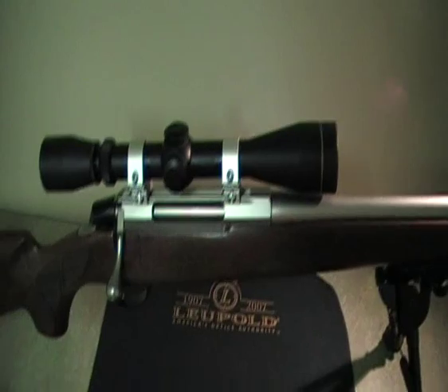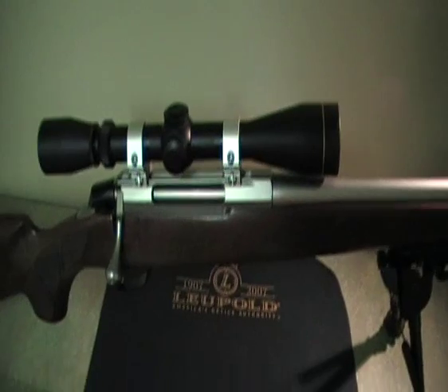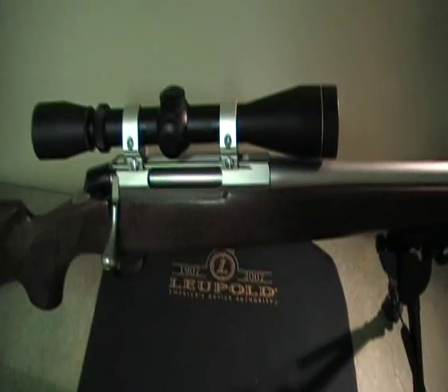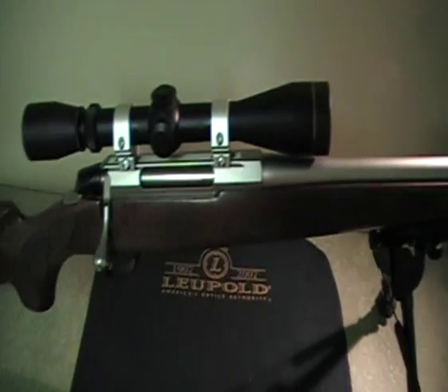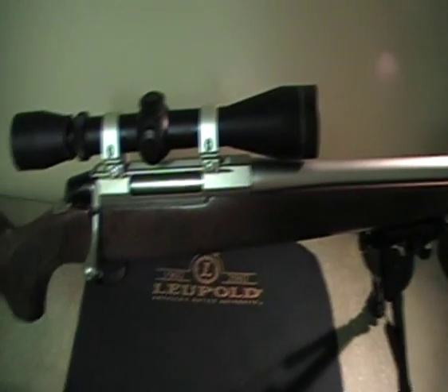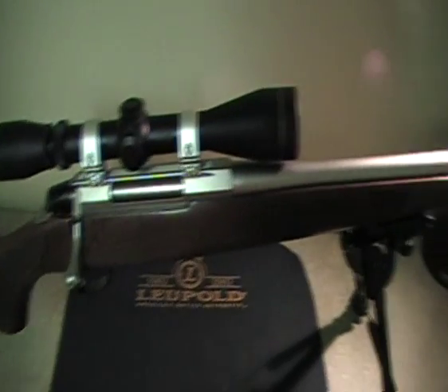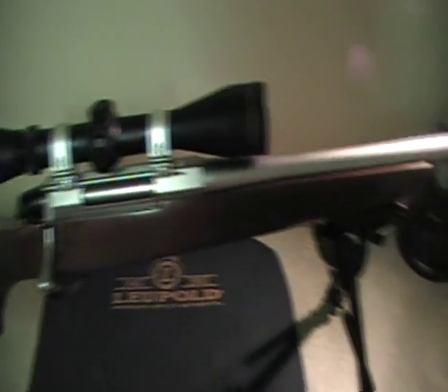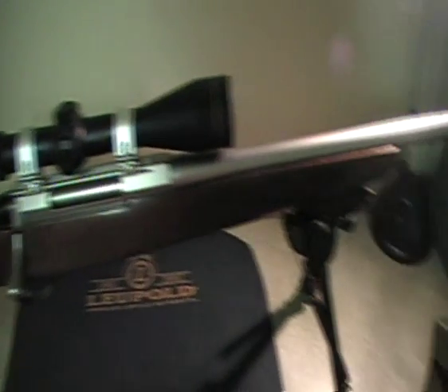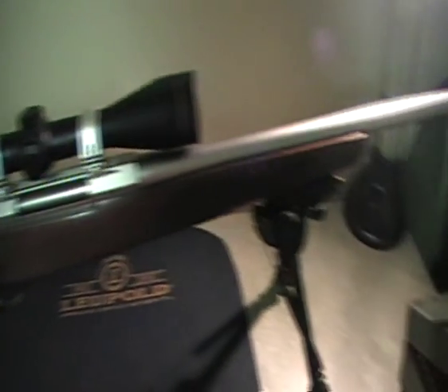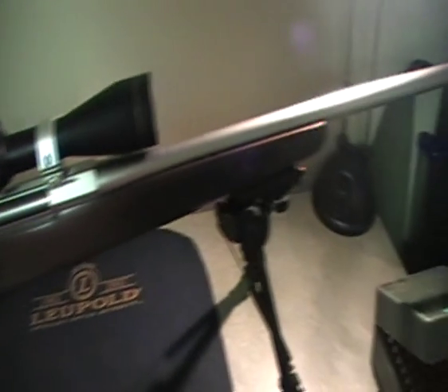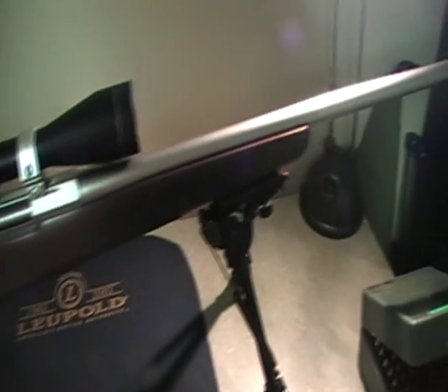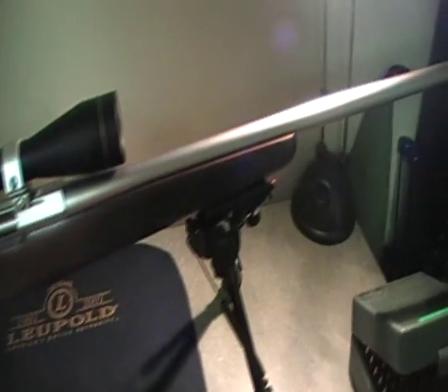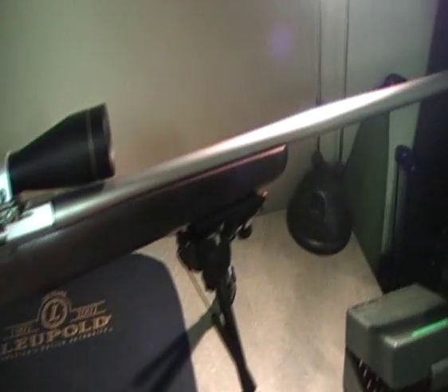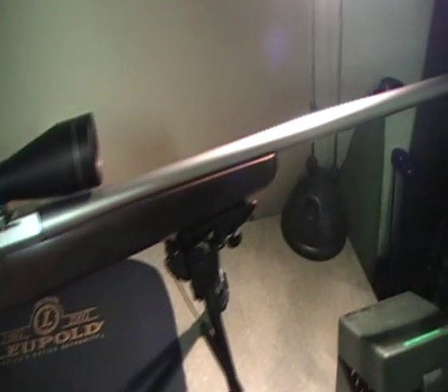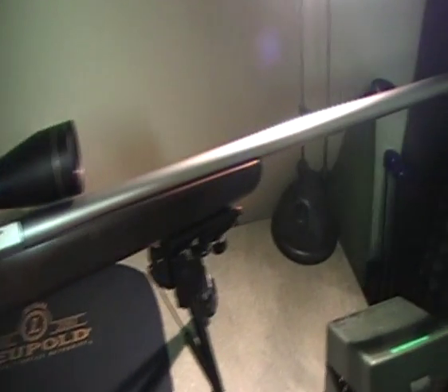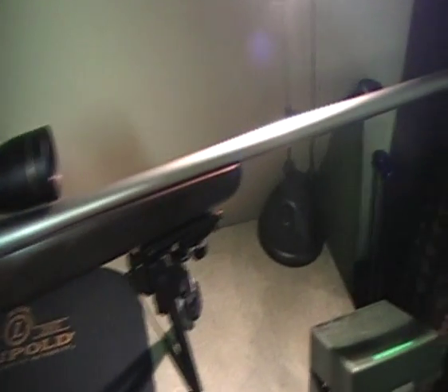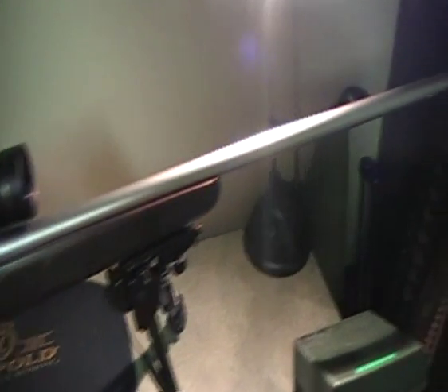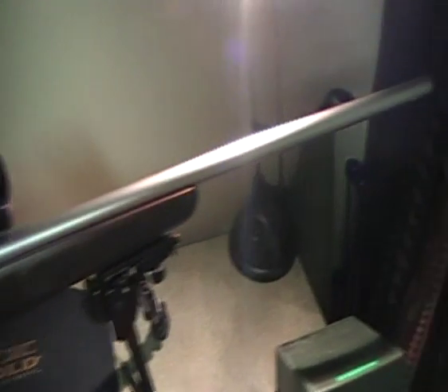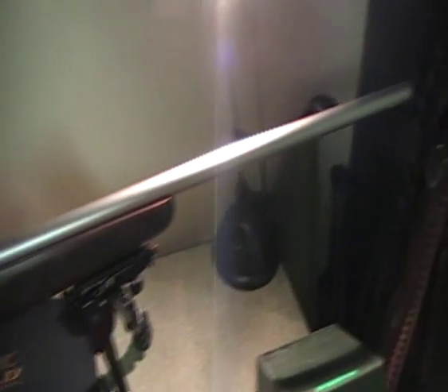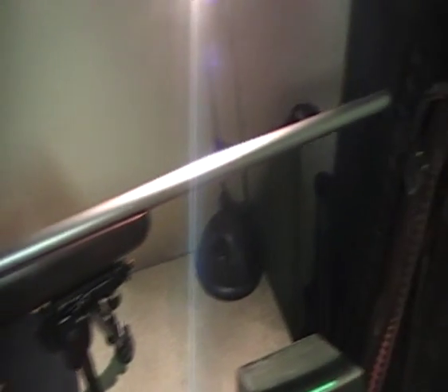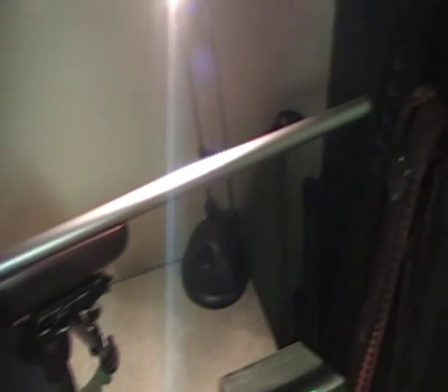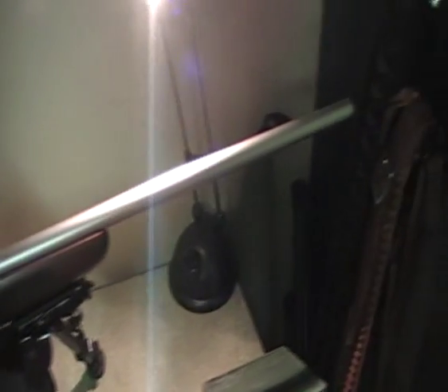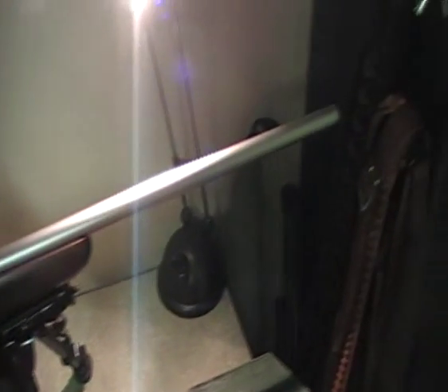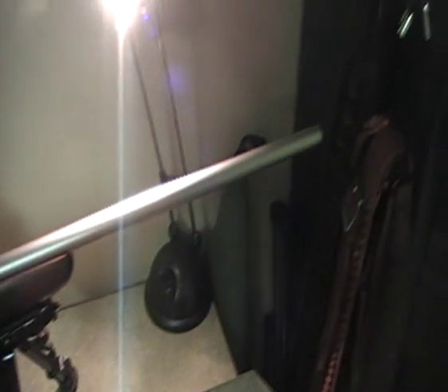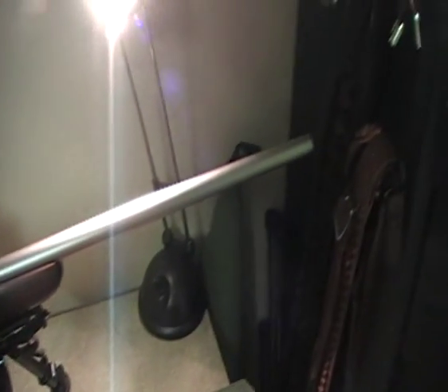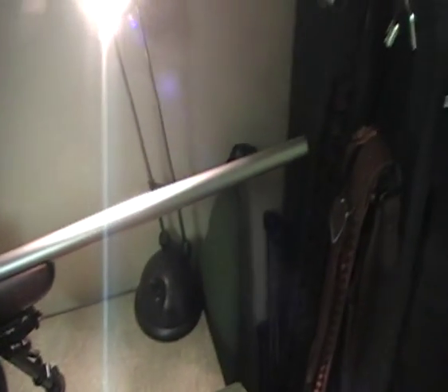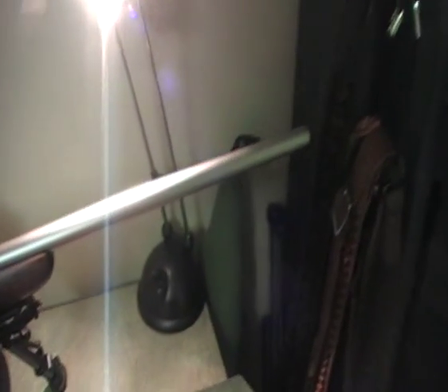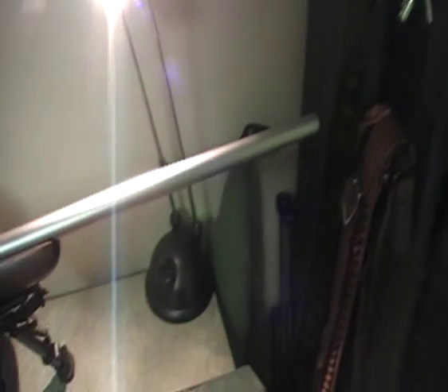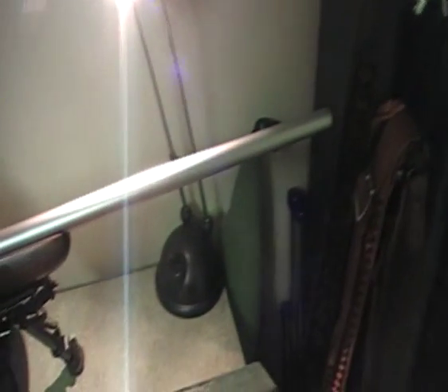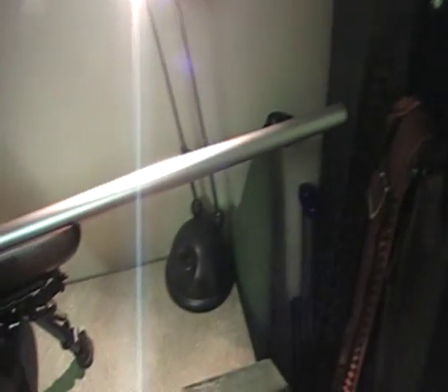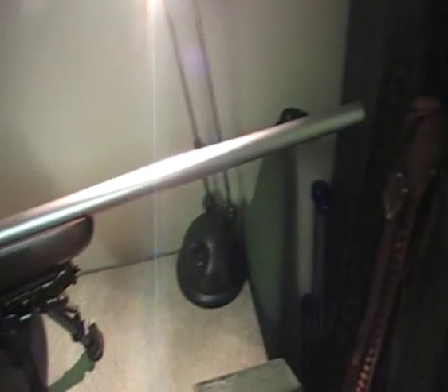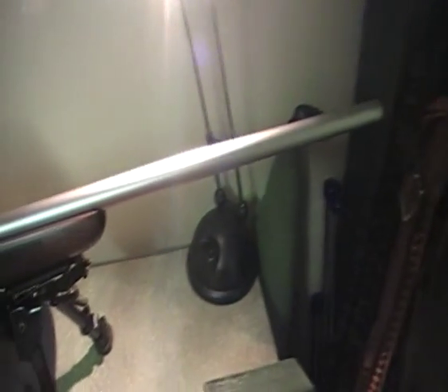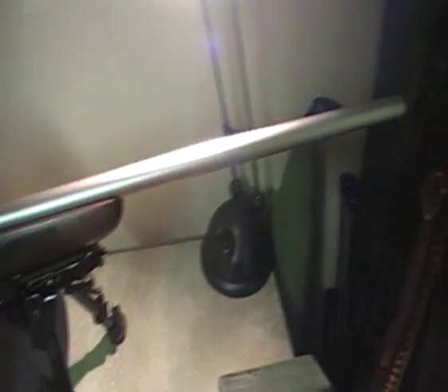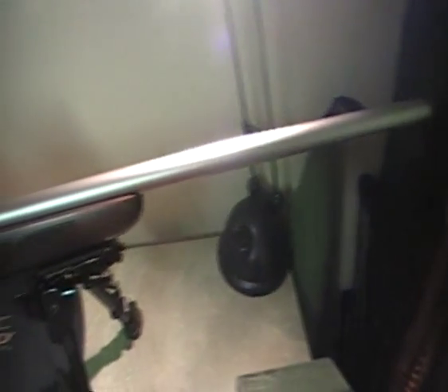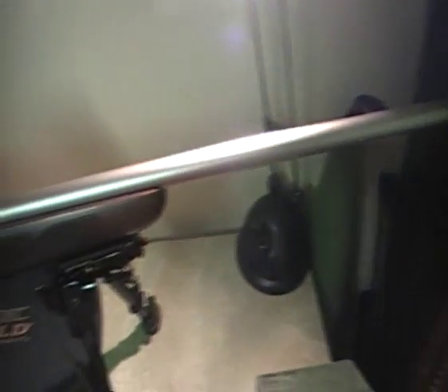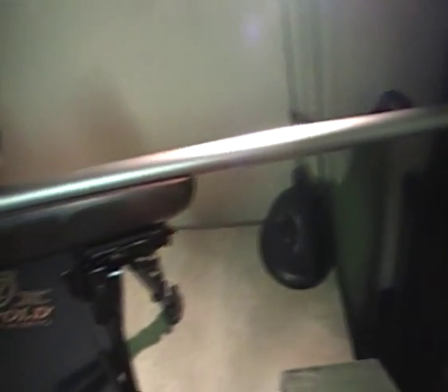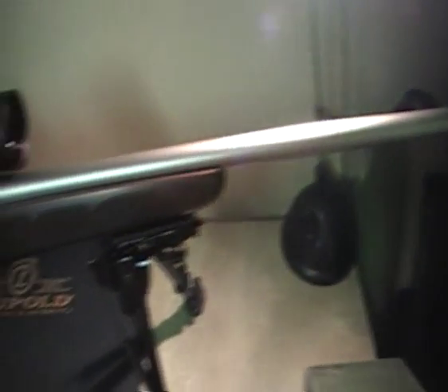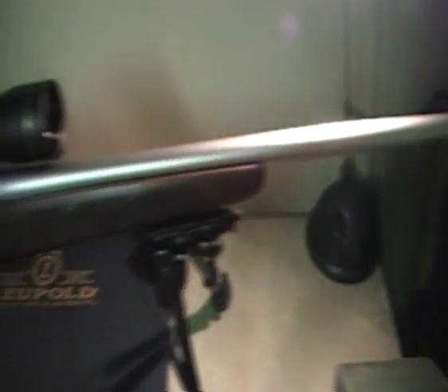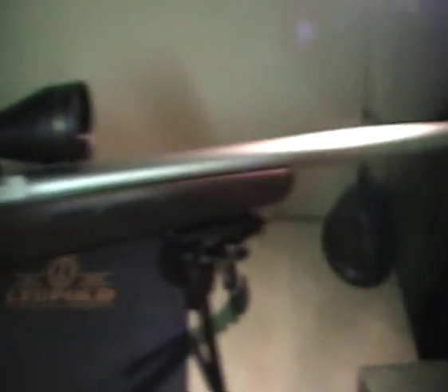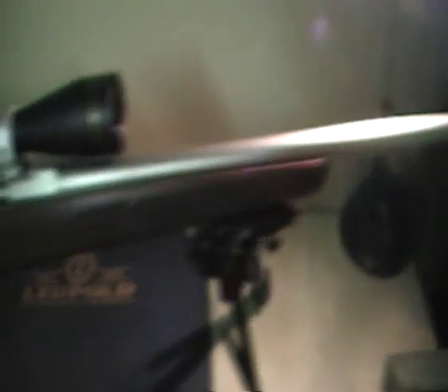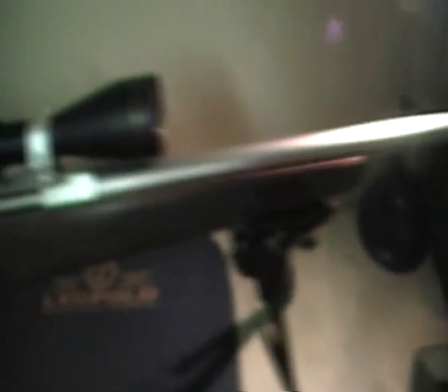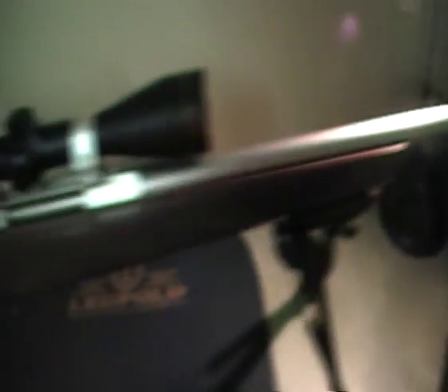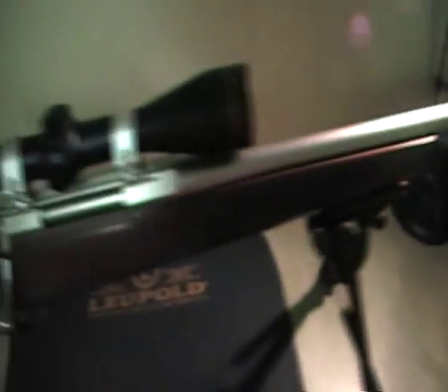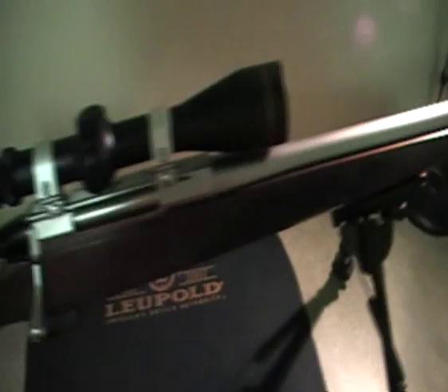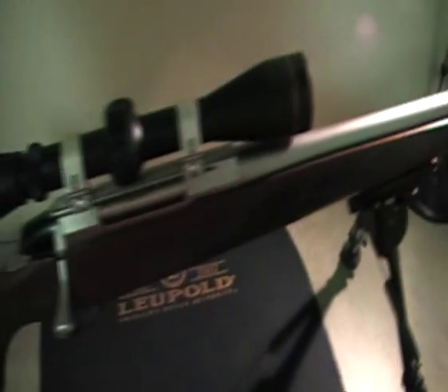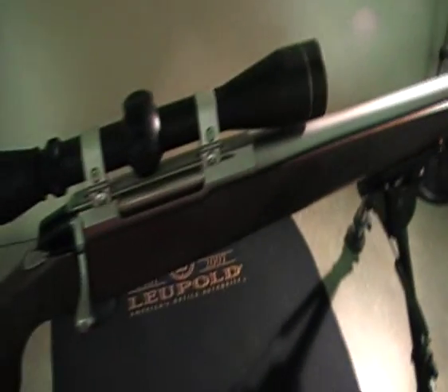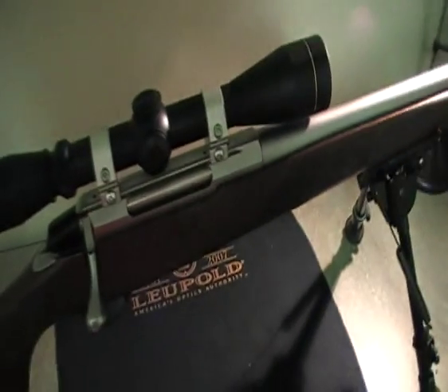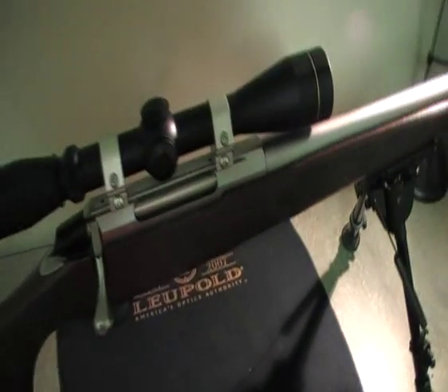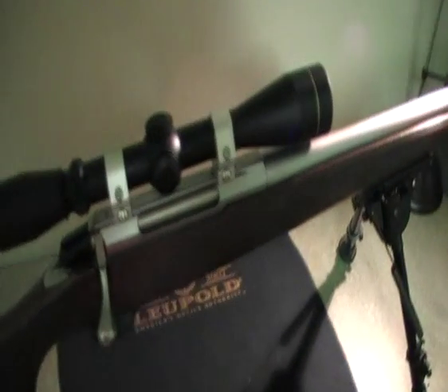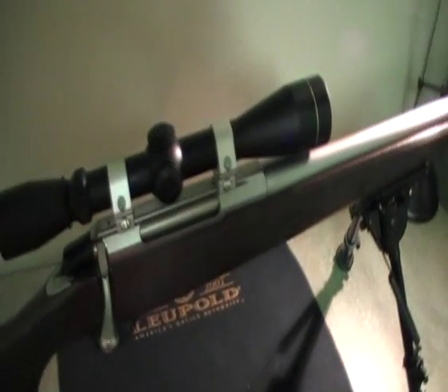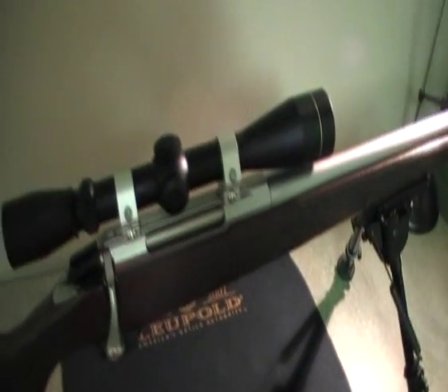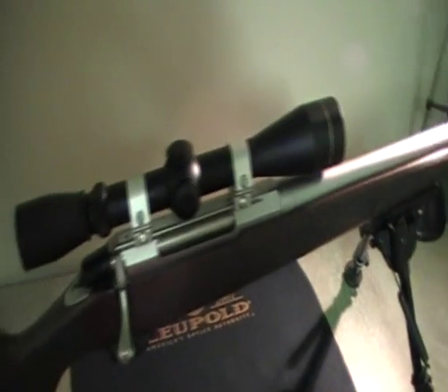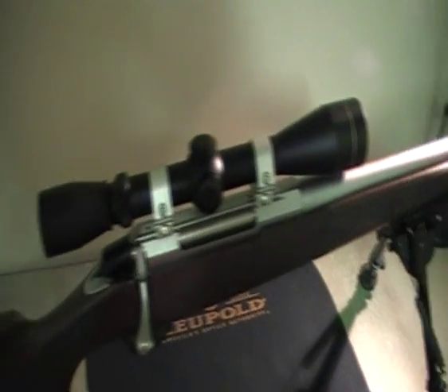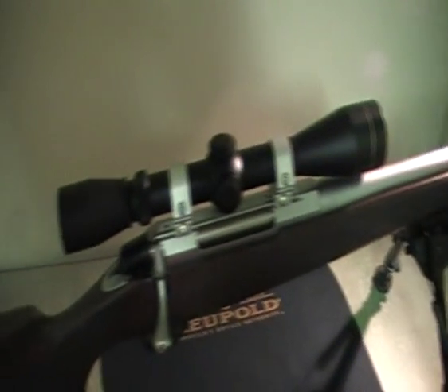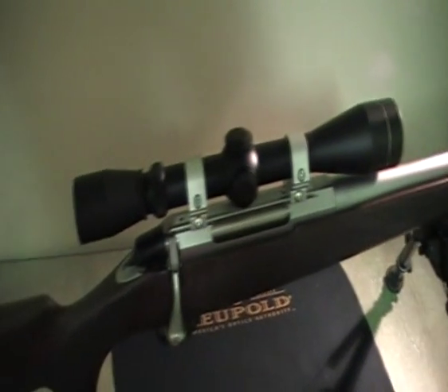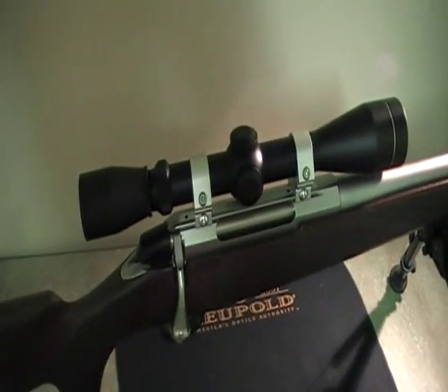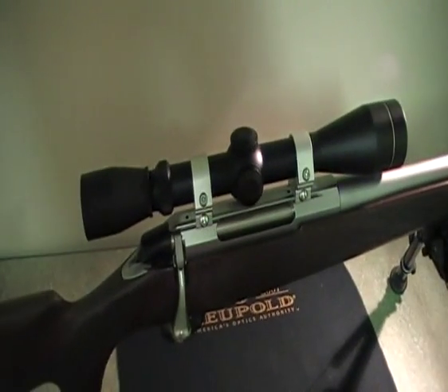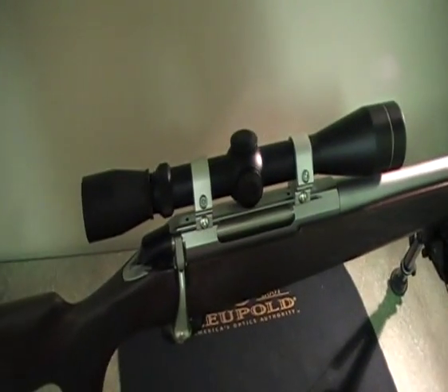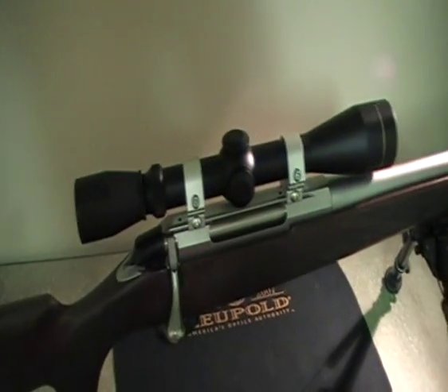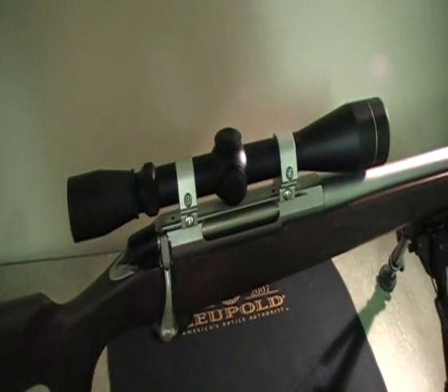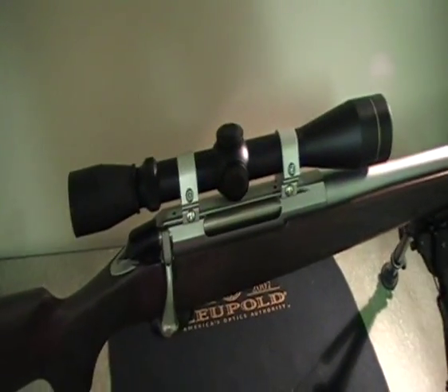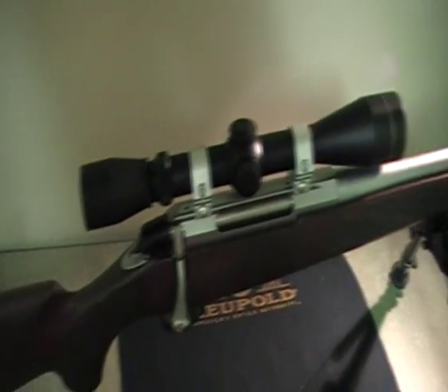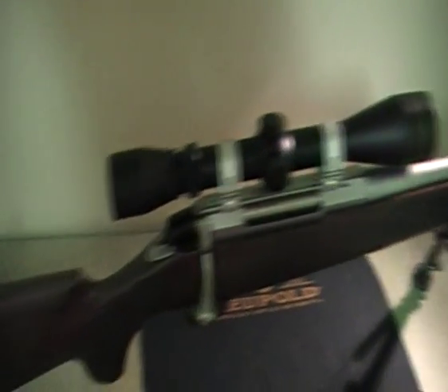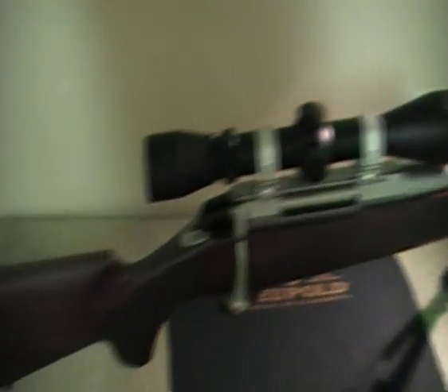G'day guys, just thought I'd do a quick review on my Tikka T3. I've just picked it up and it's in .223 Rem.